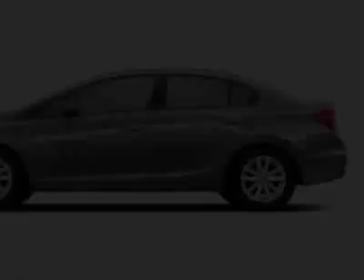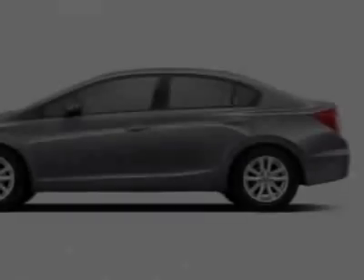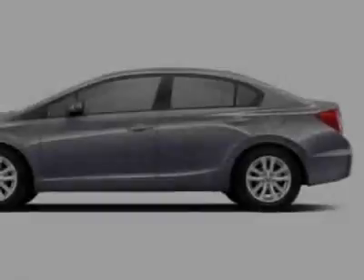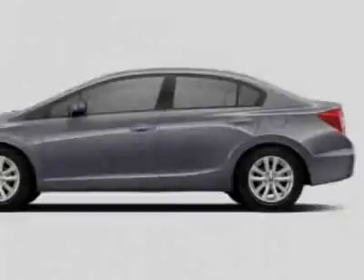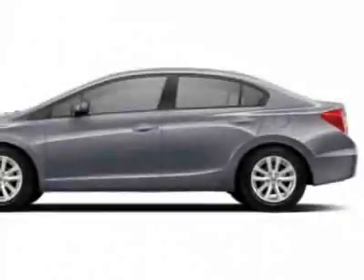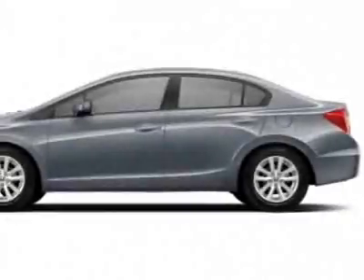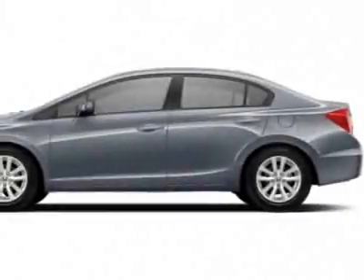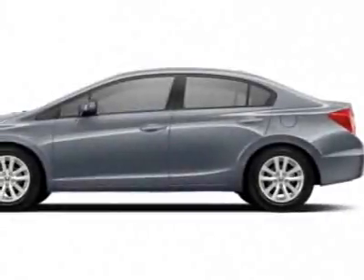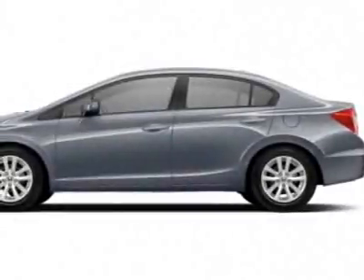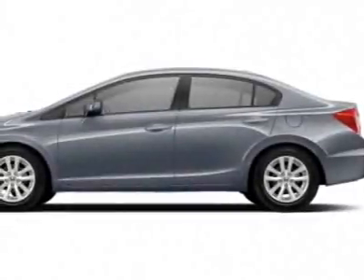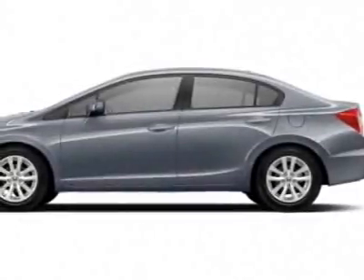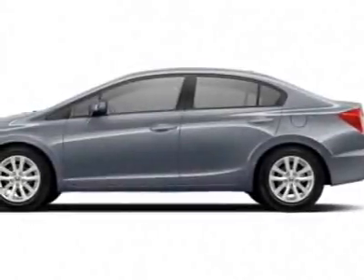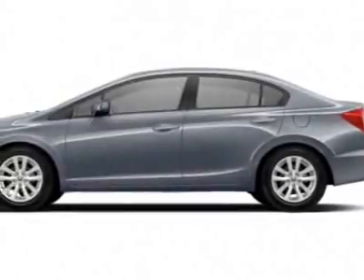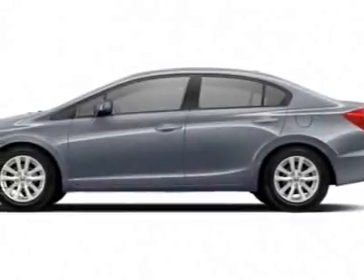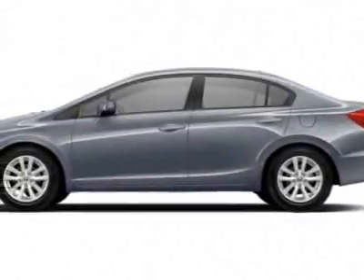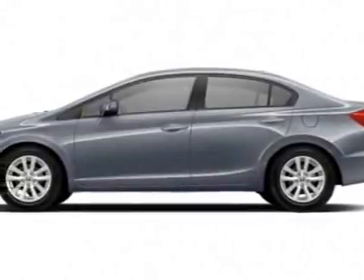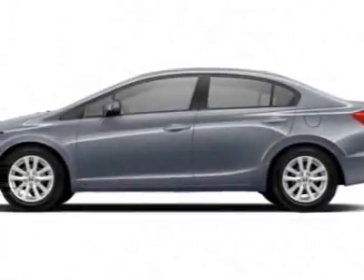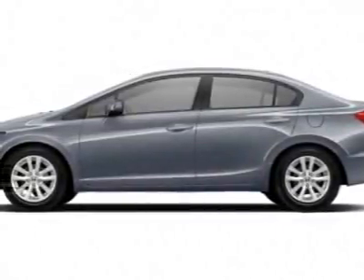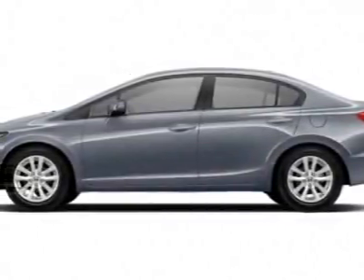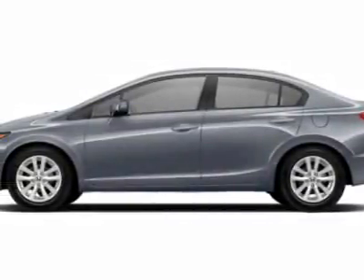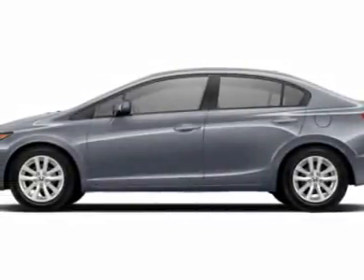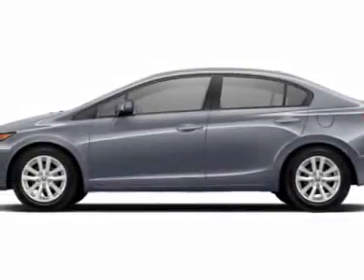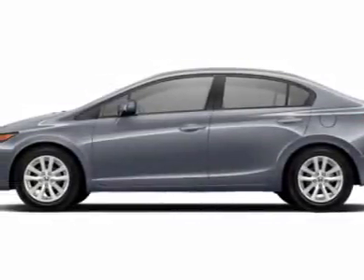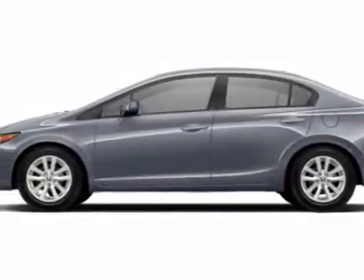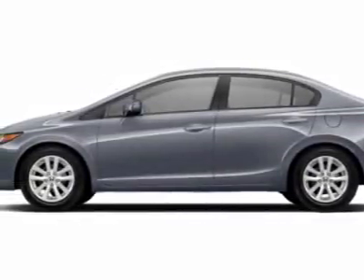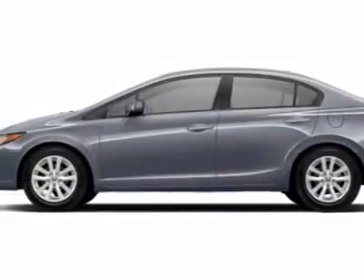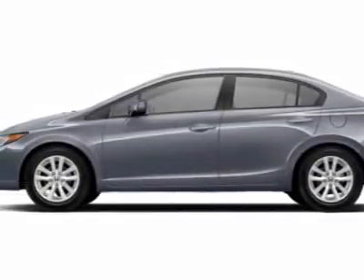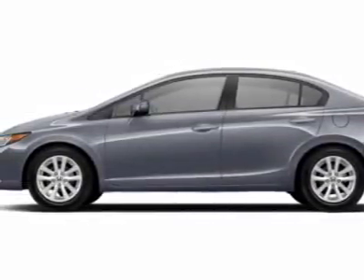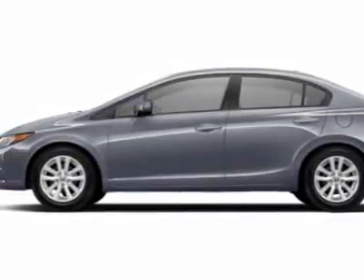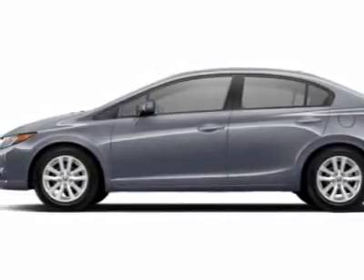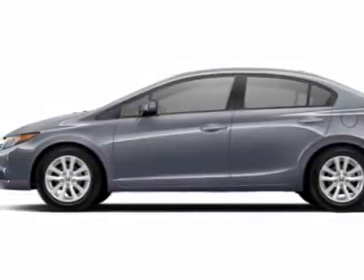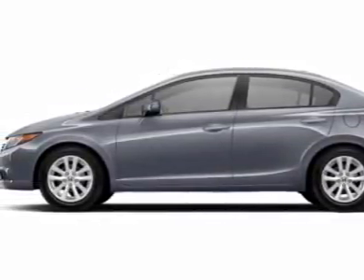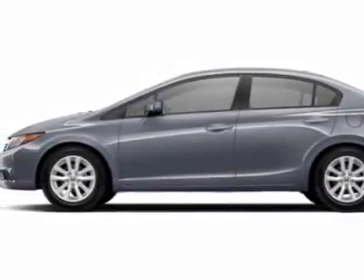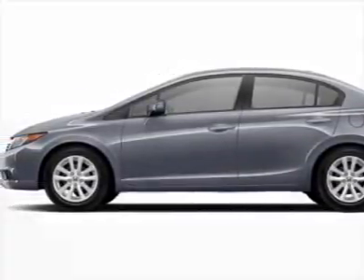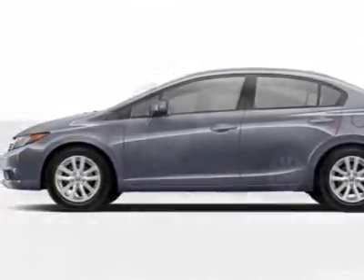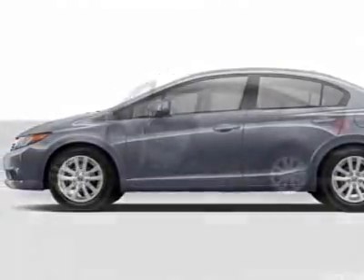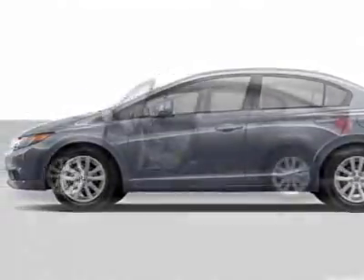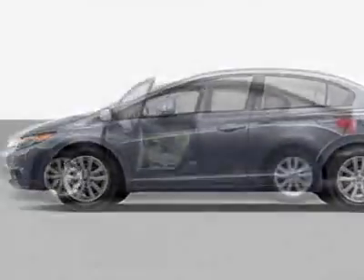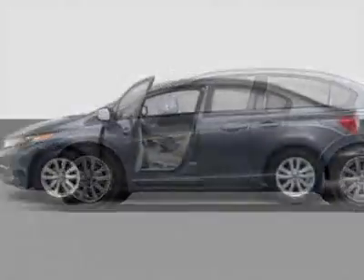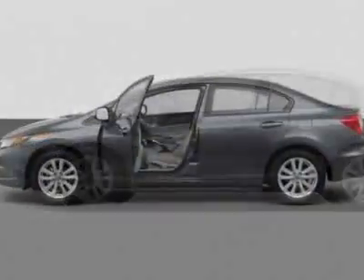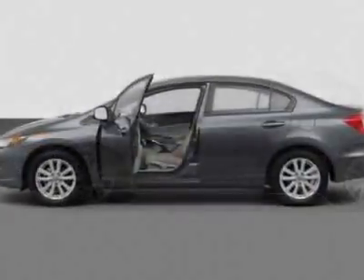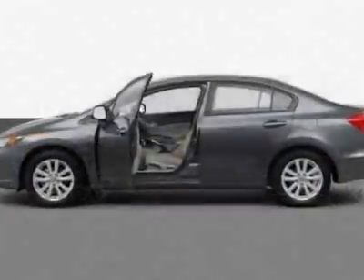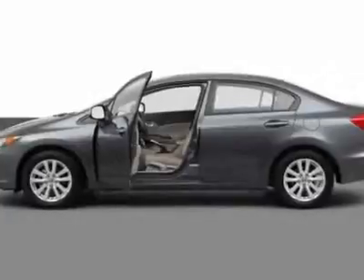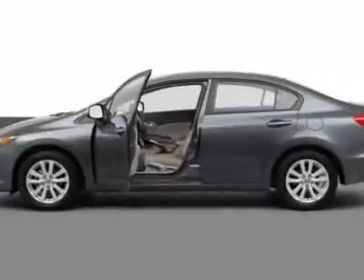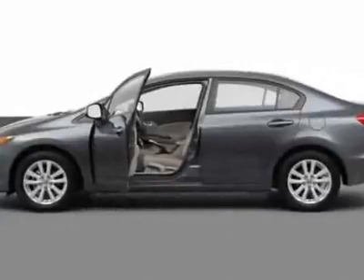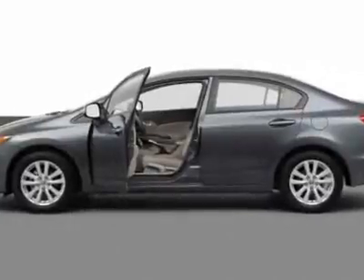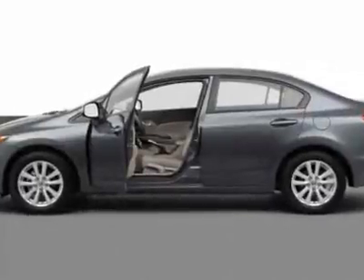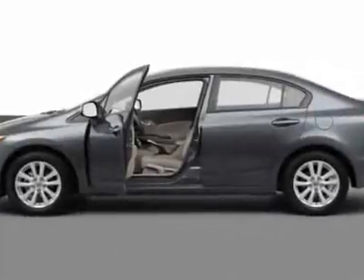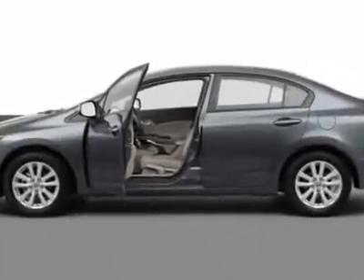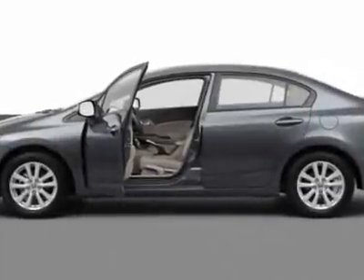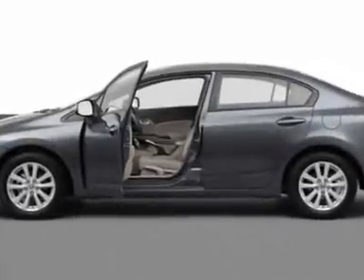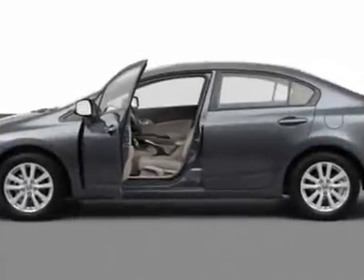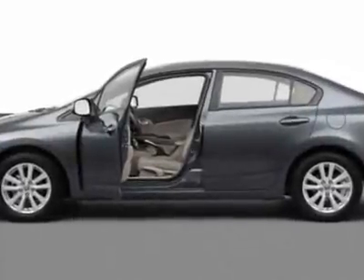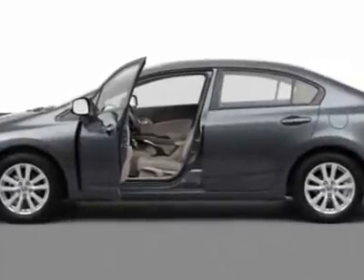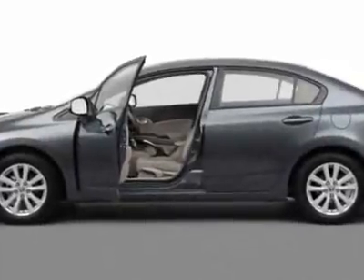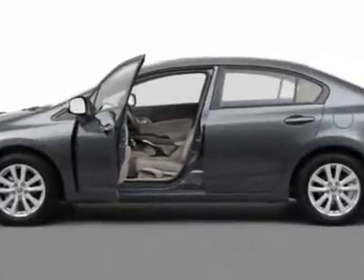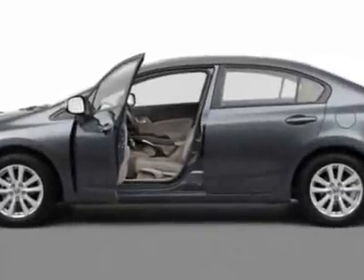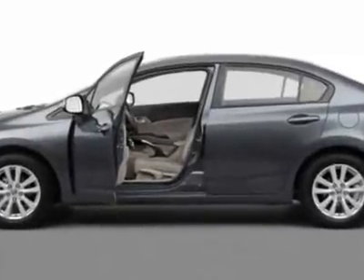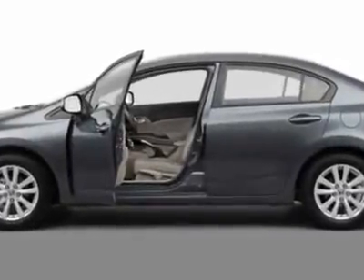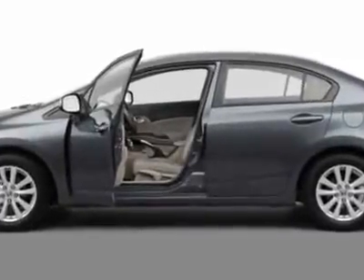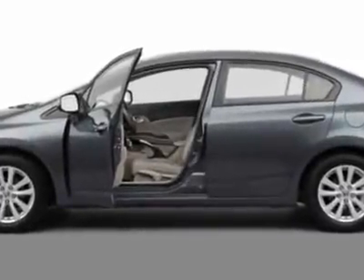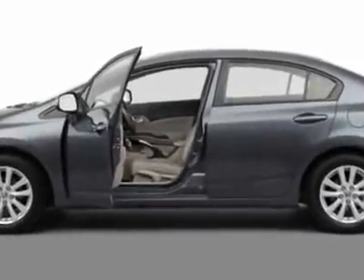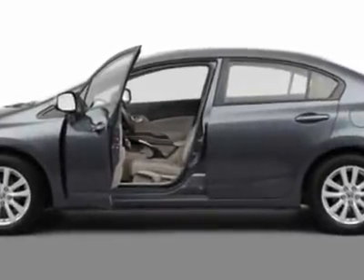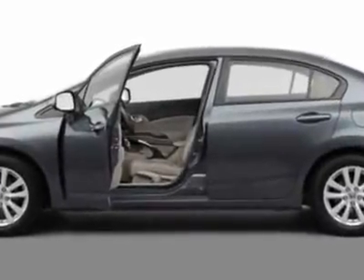Check out this new 2012 Honda Civic Sedan. For your protection, this vehicle has a full factory warranty.